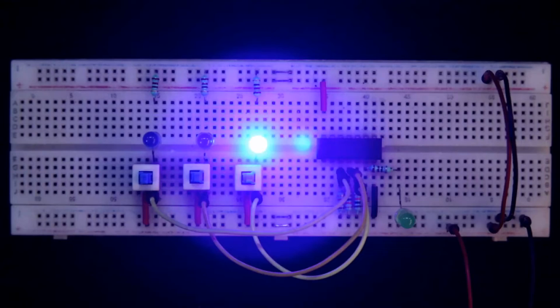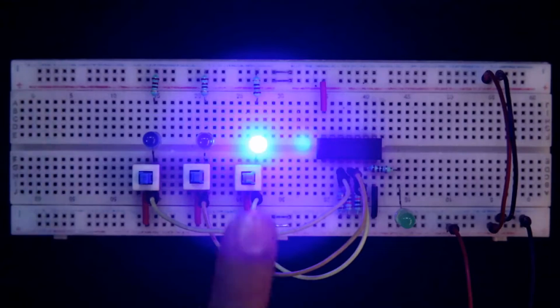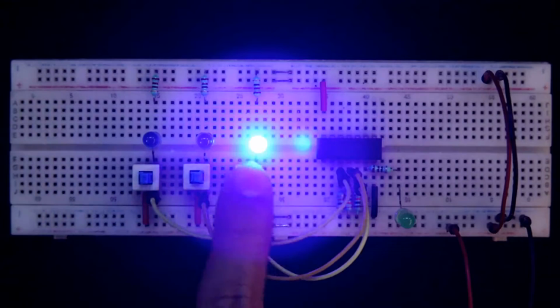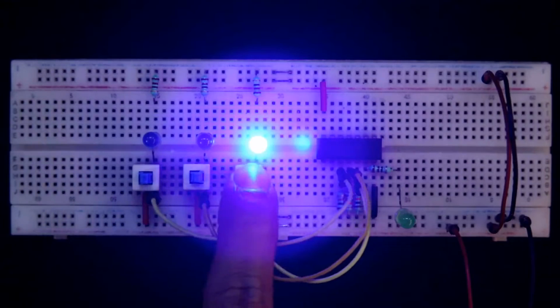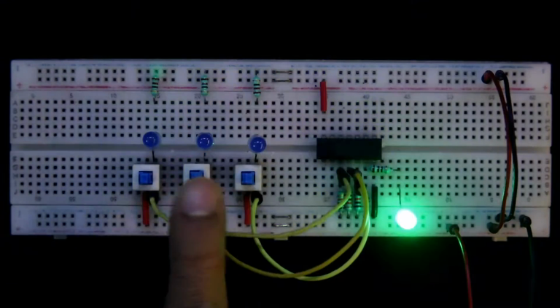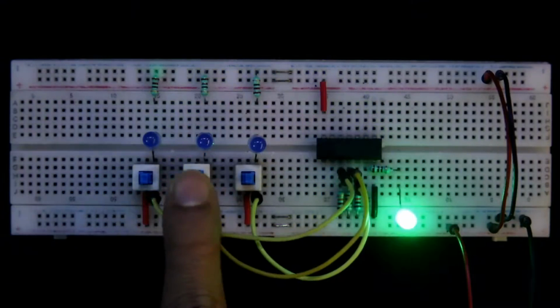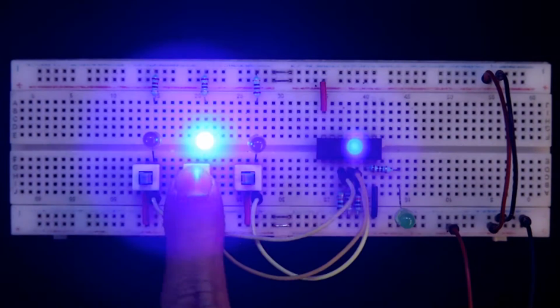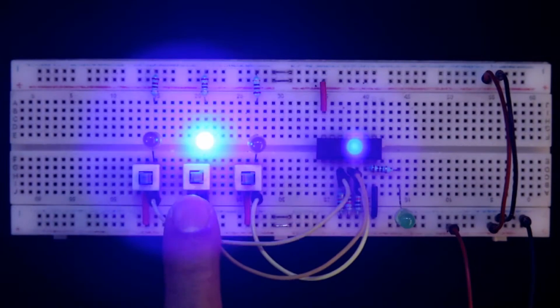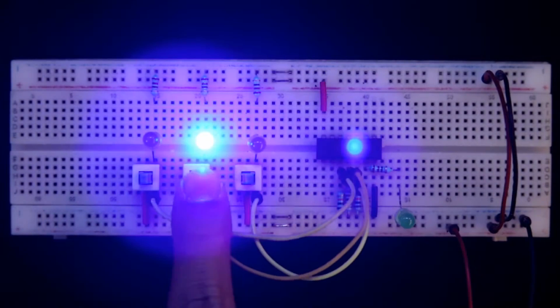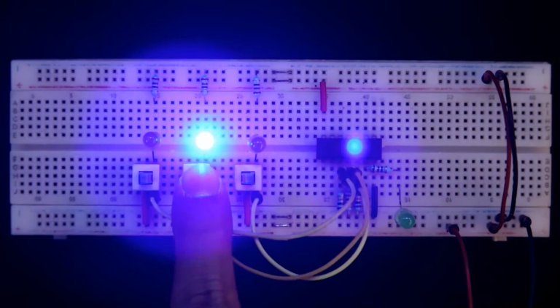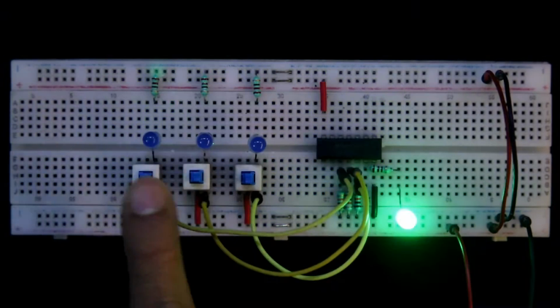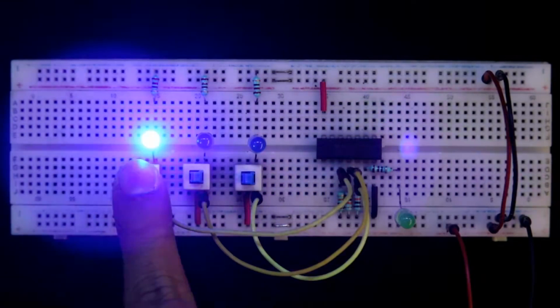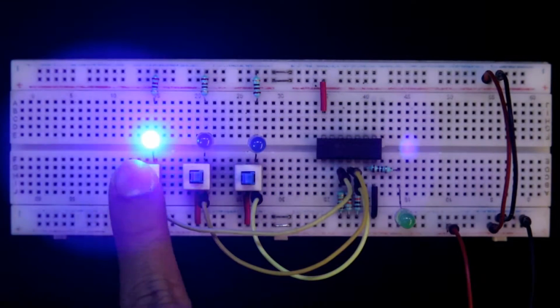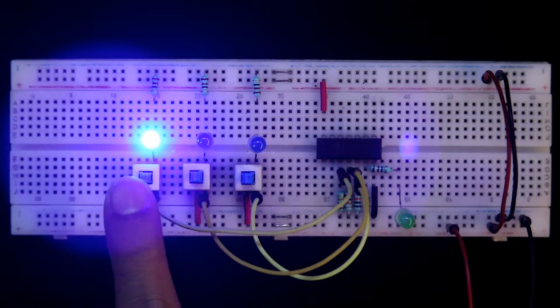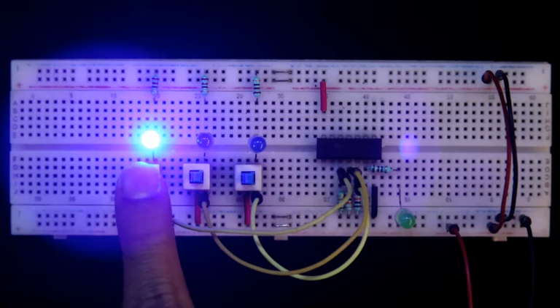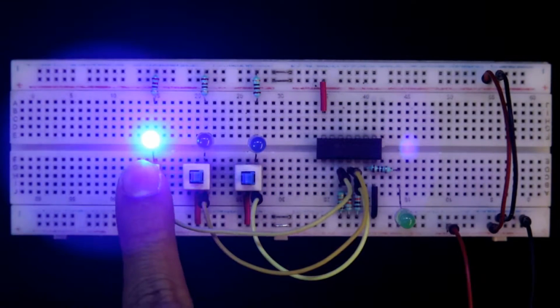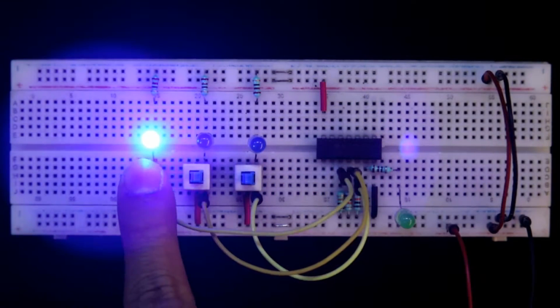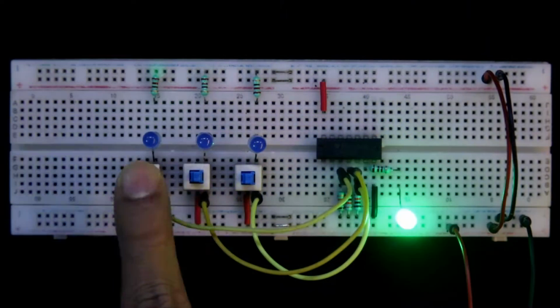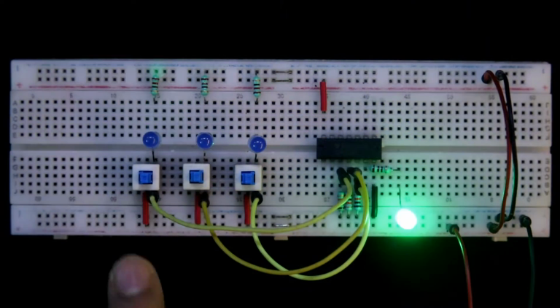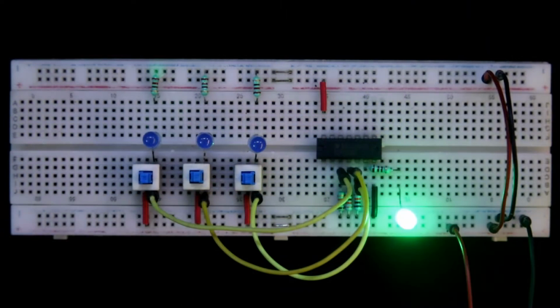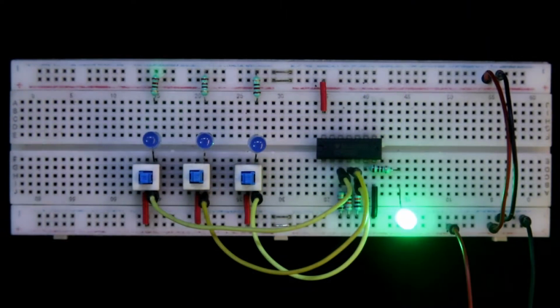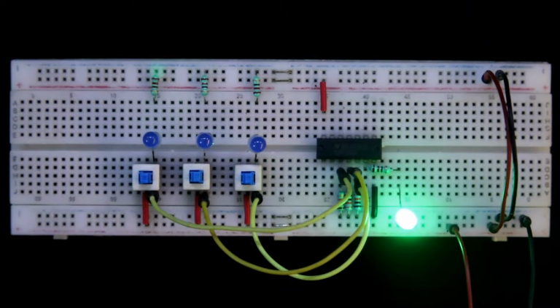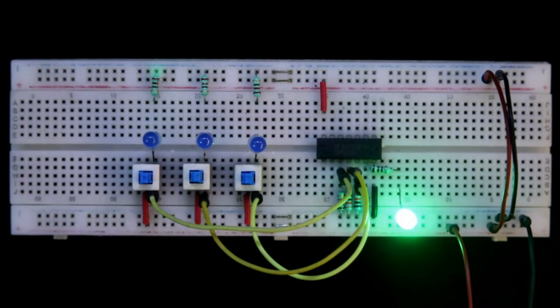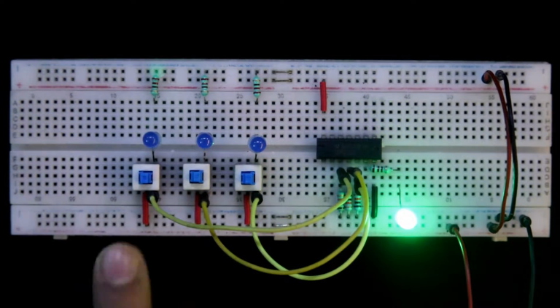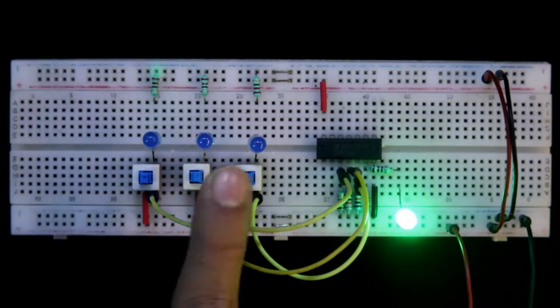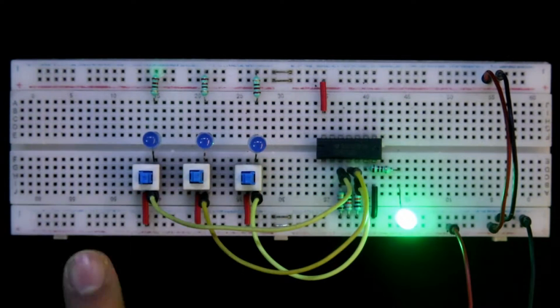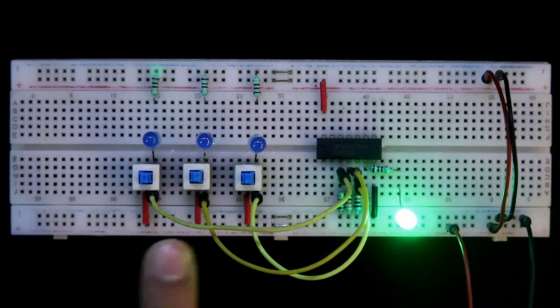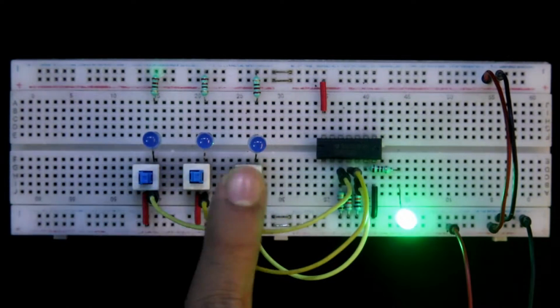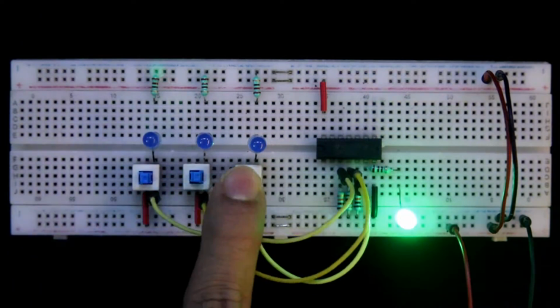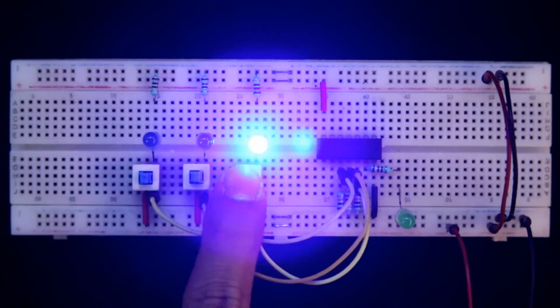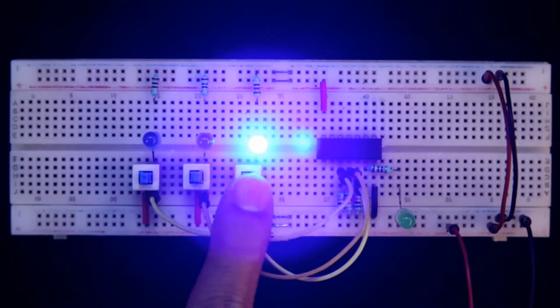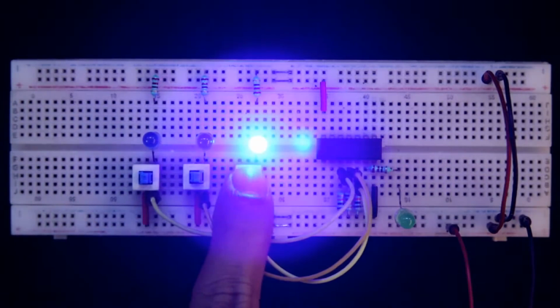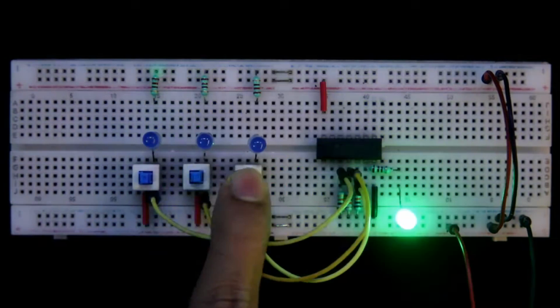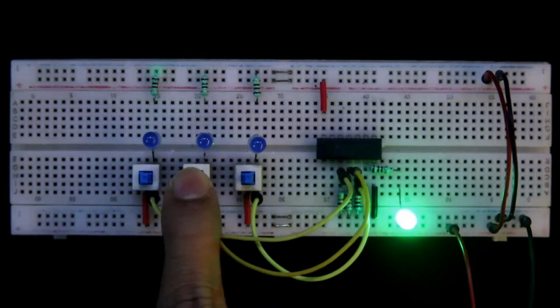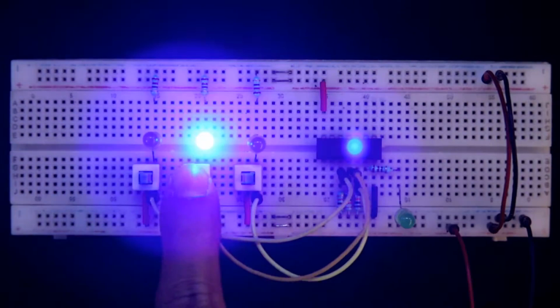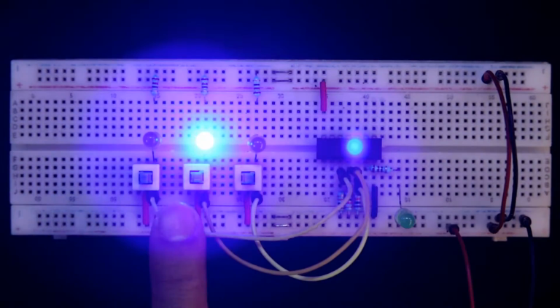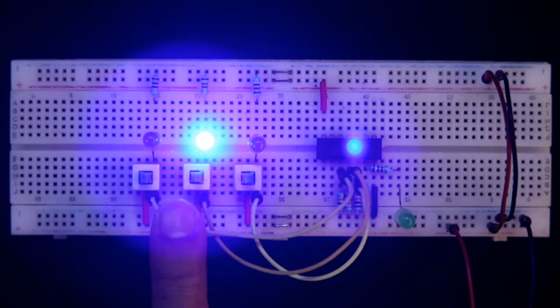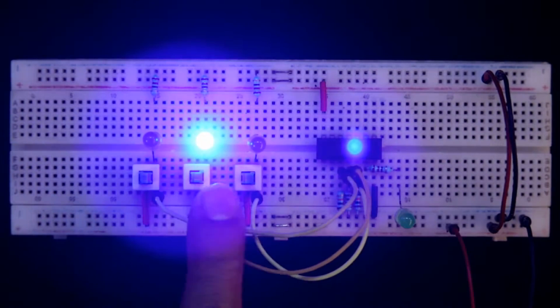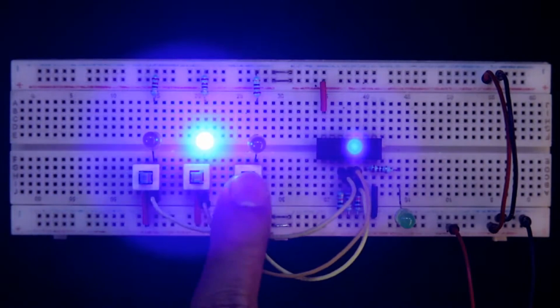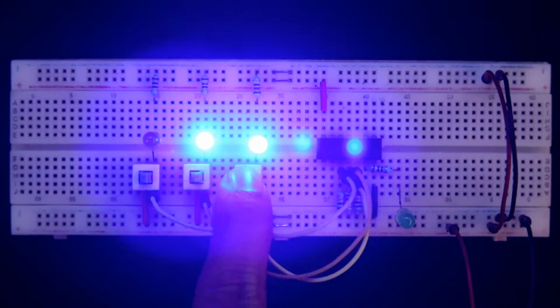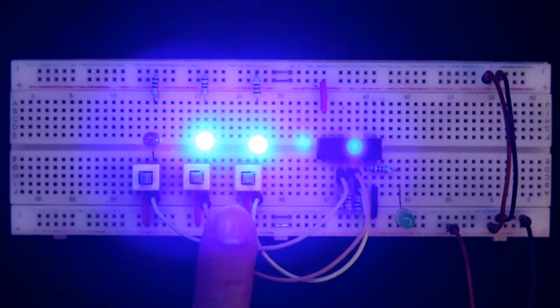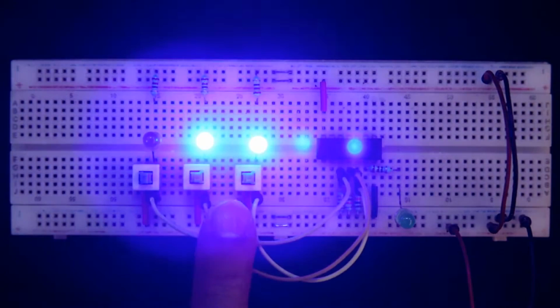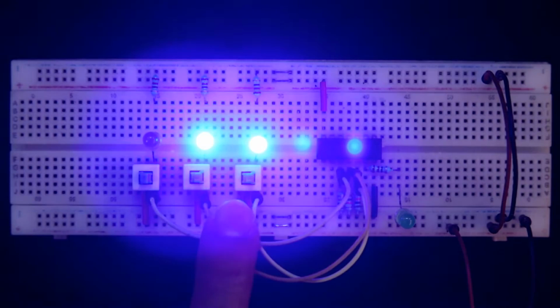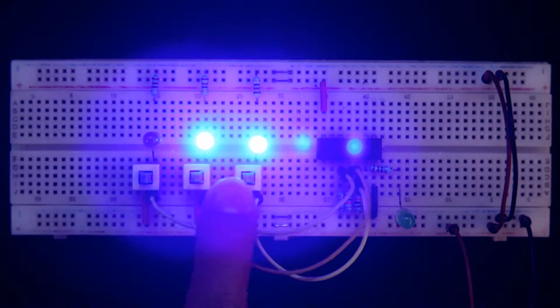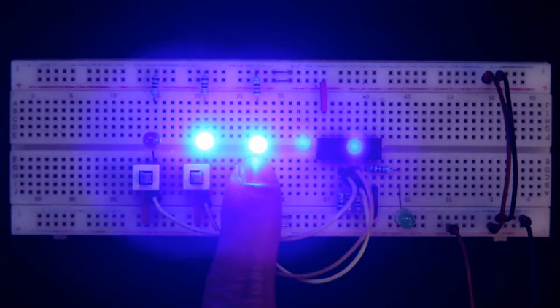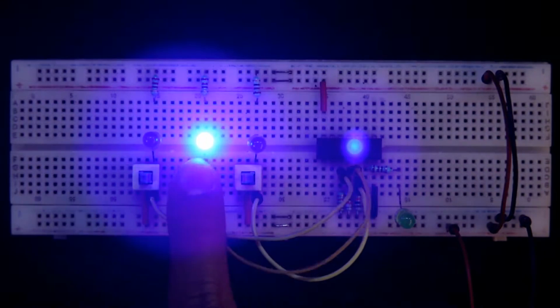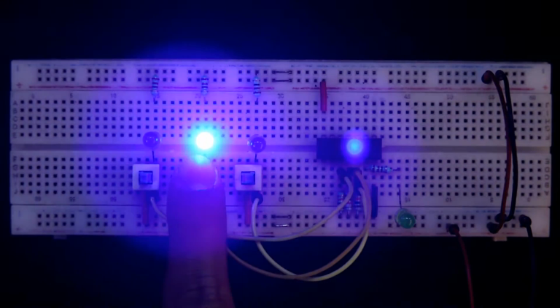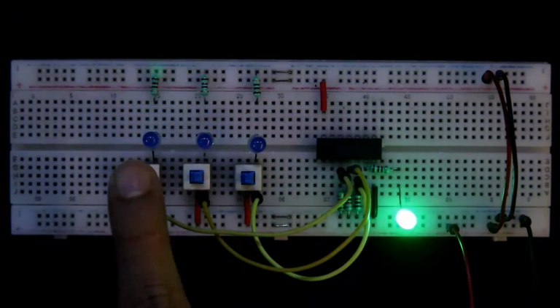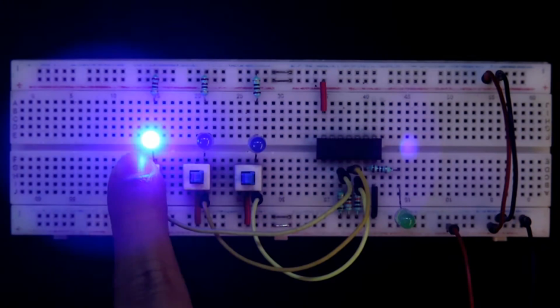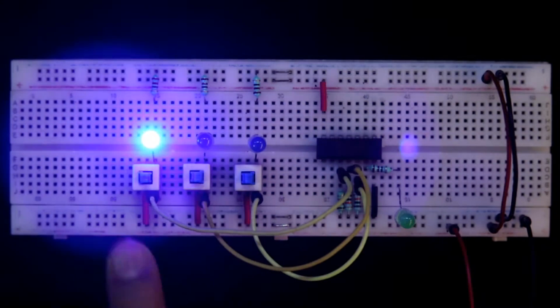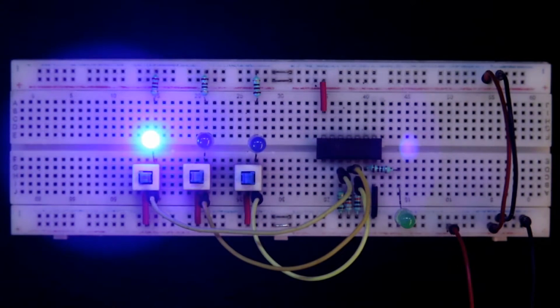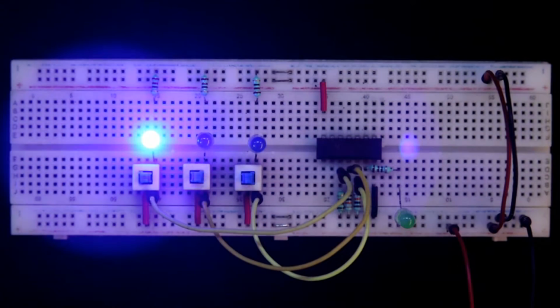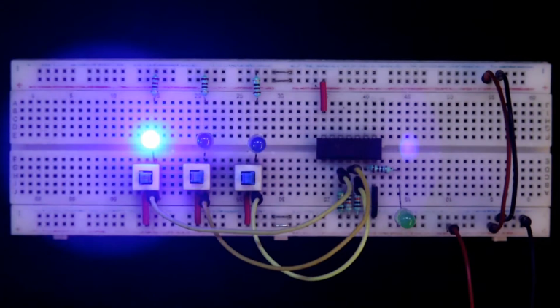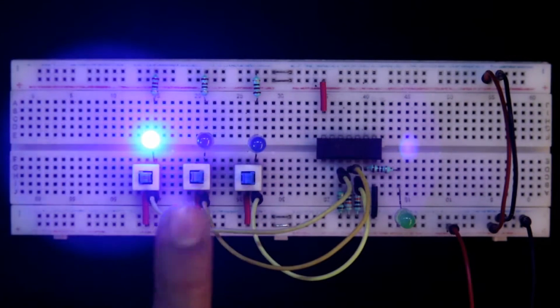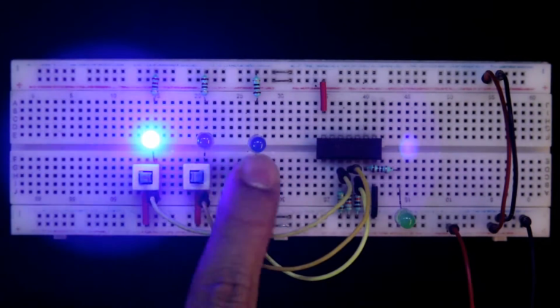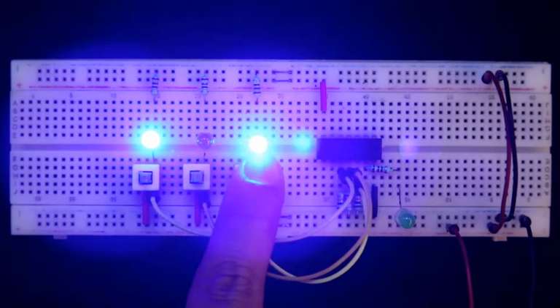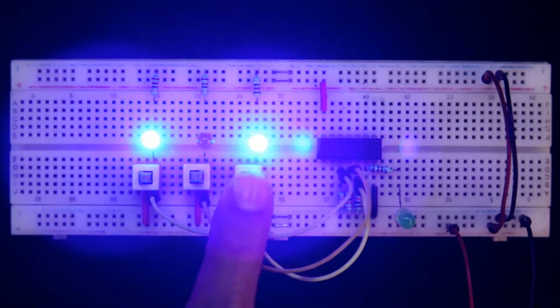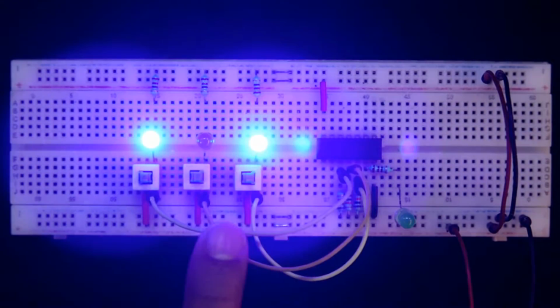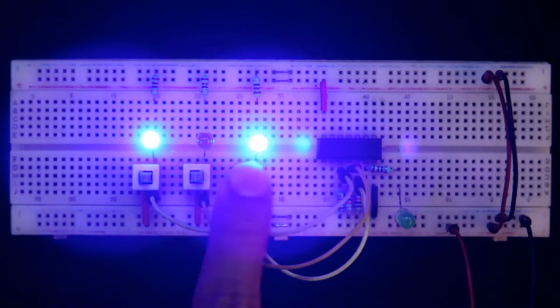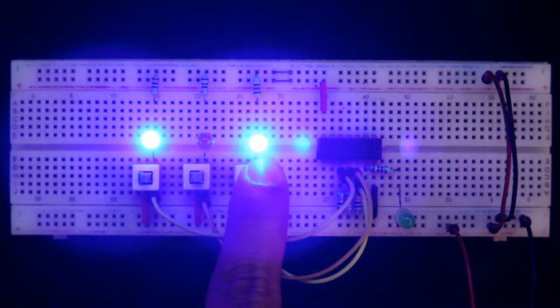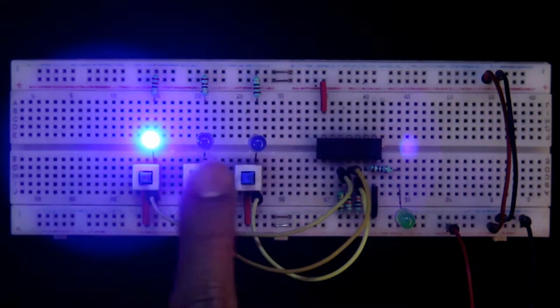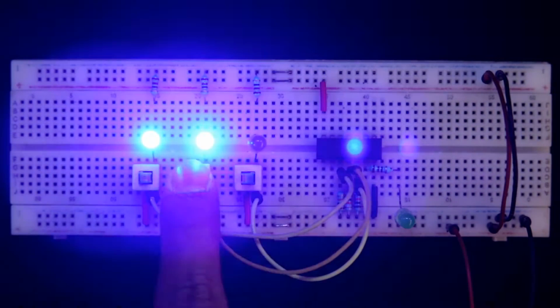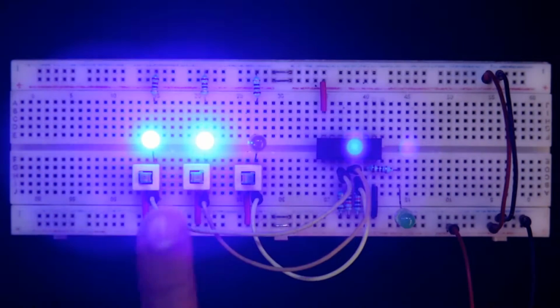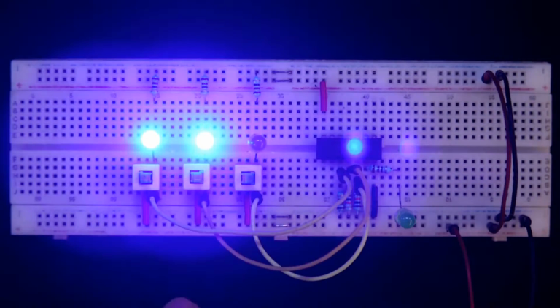Hello guys, in this video we are going to see the IC CD4025, so let's get started.